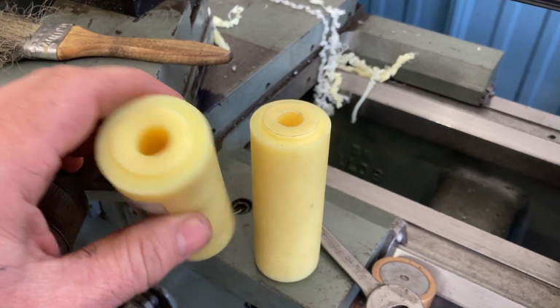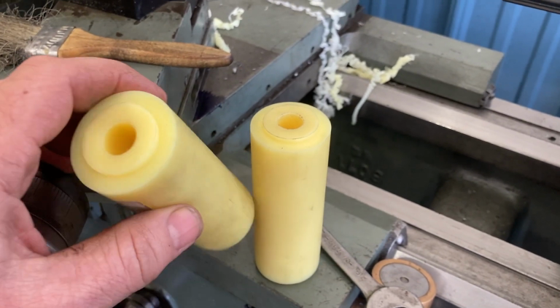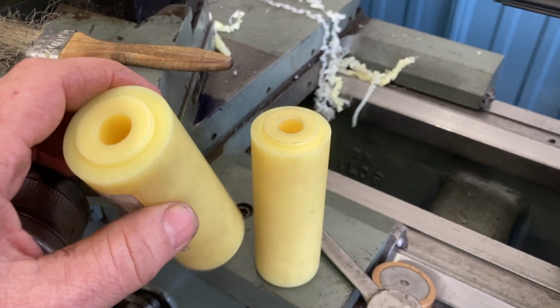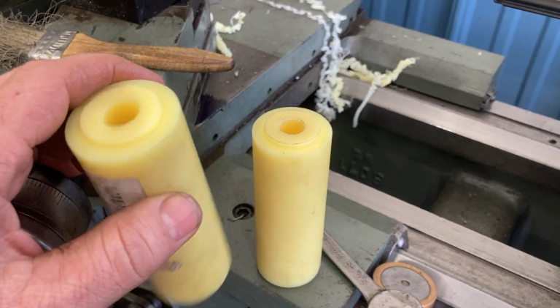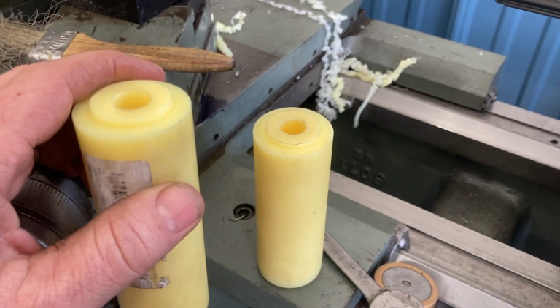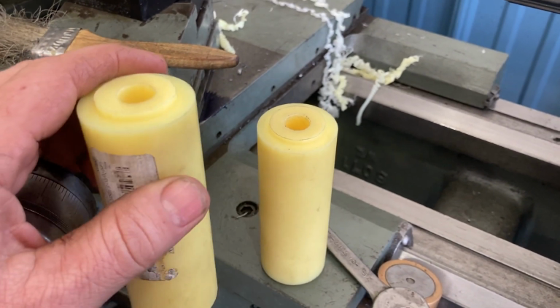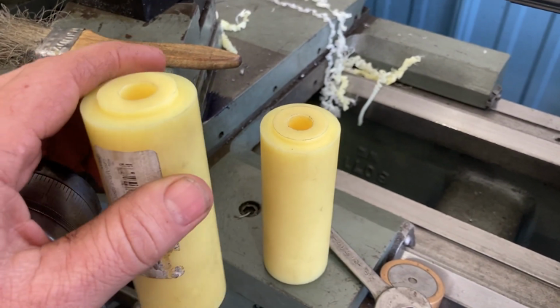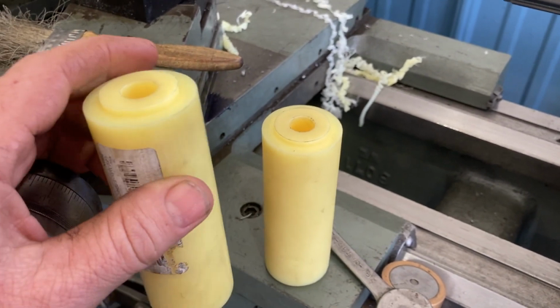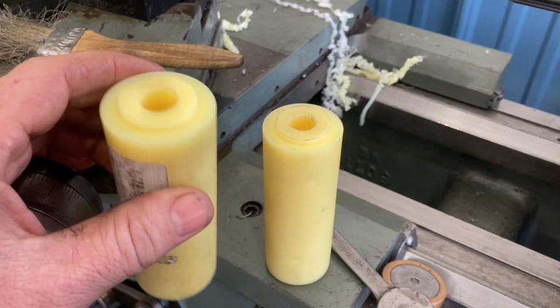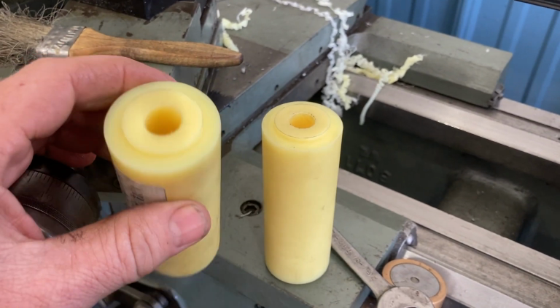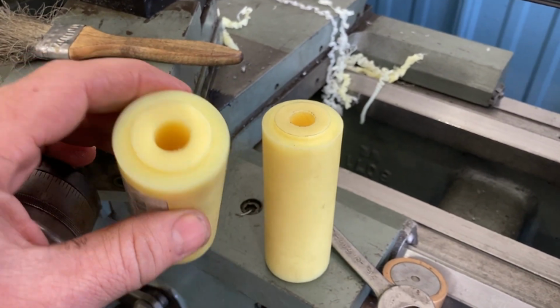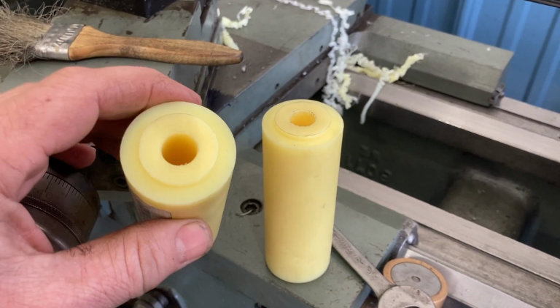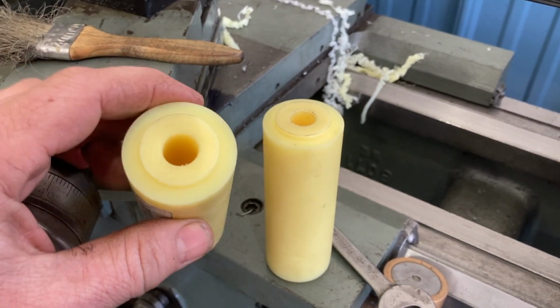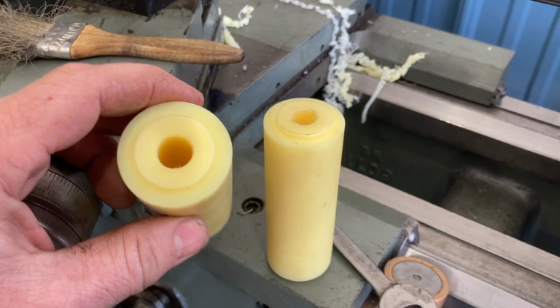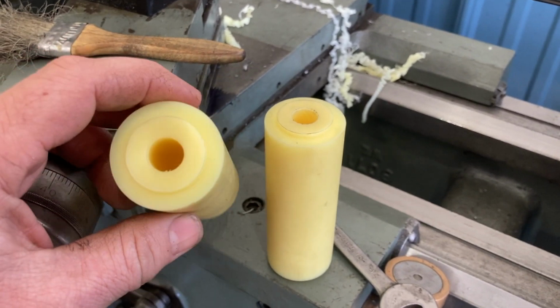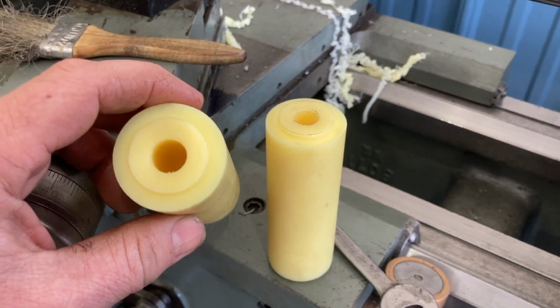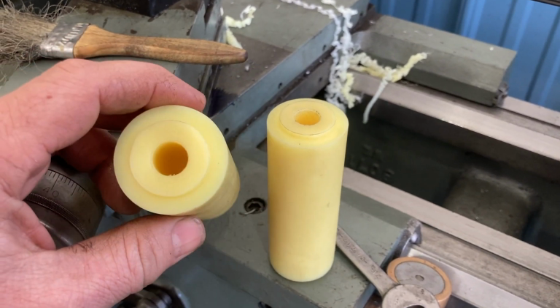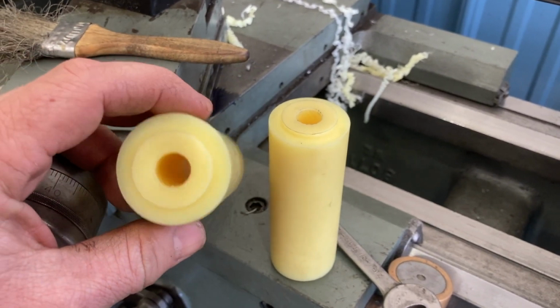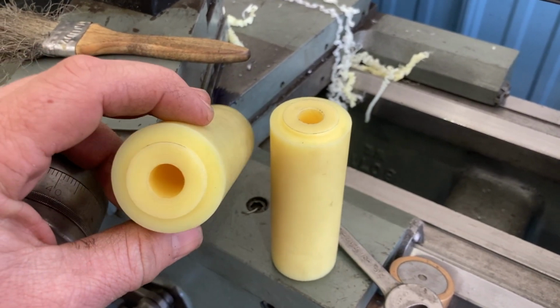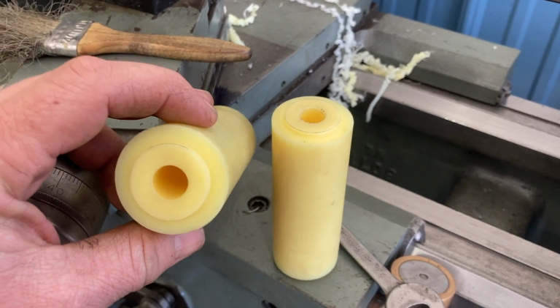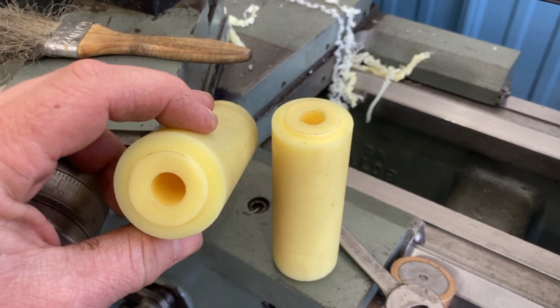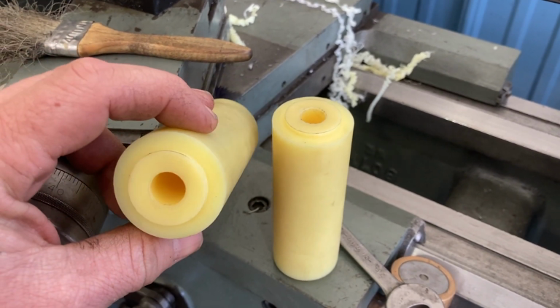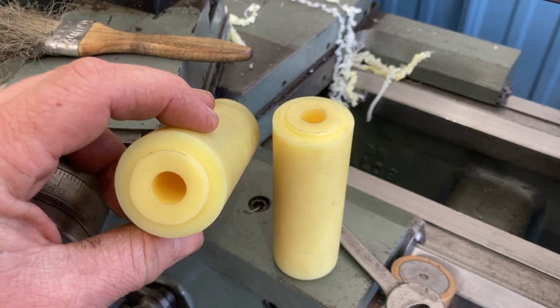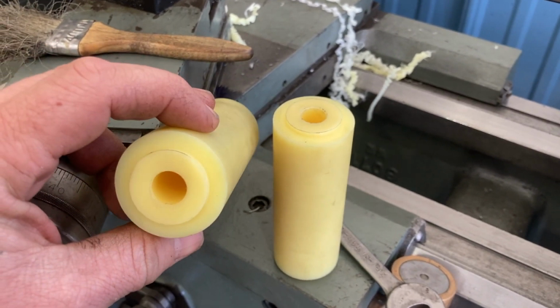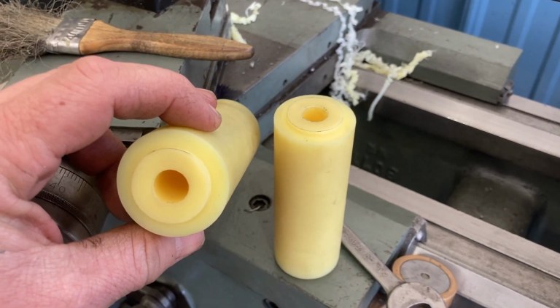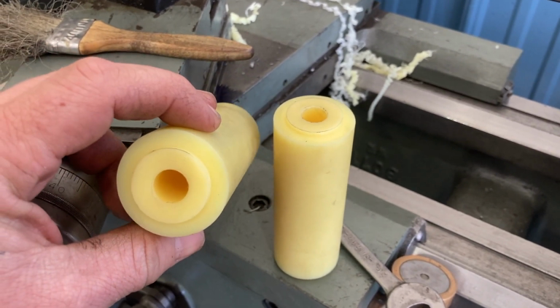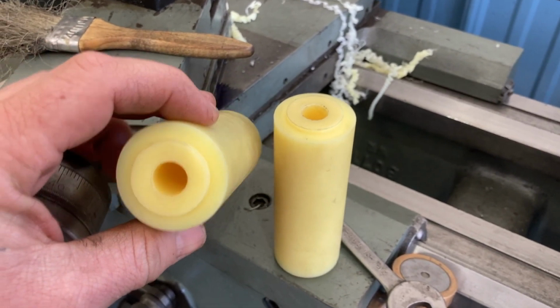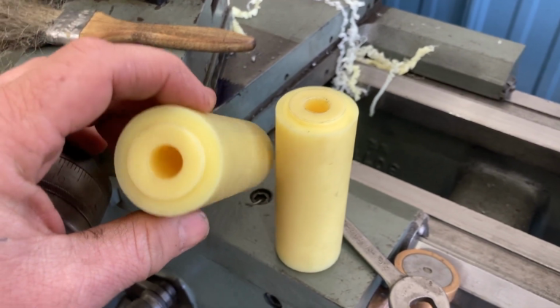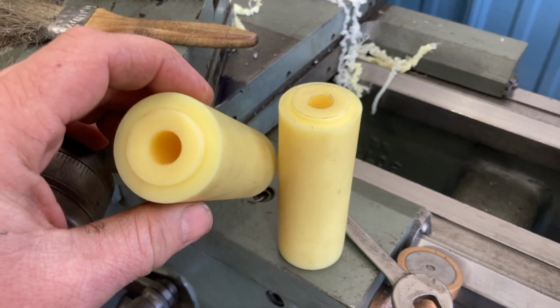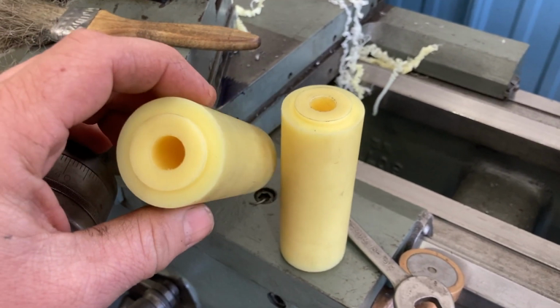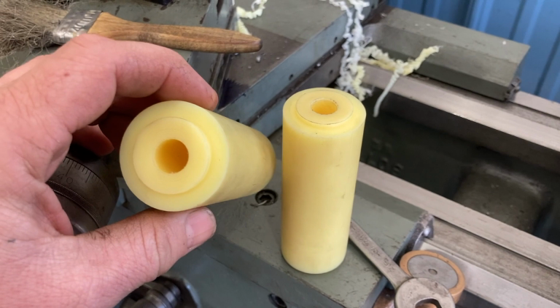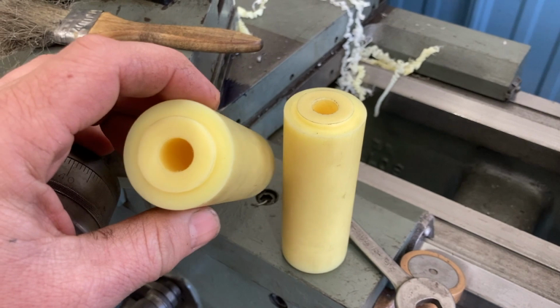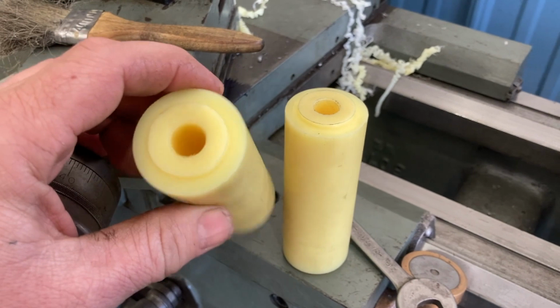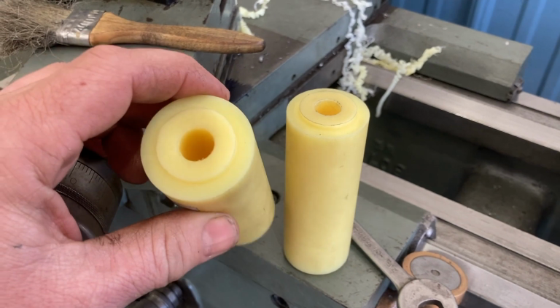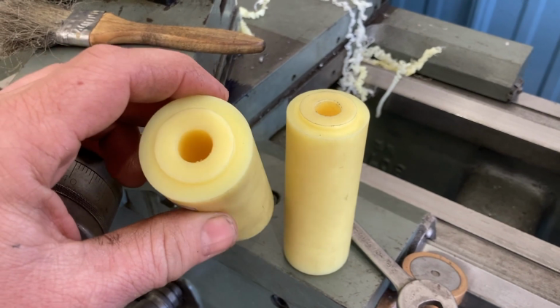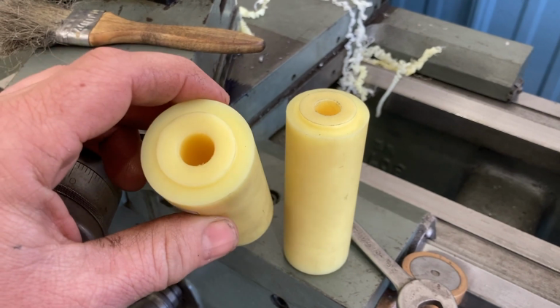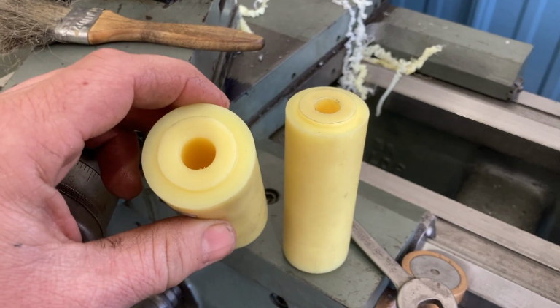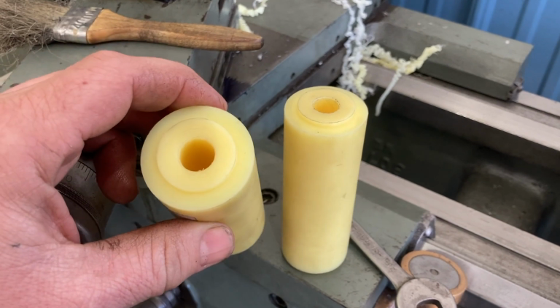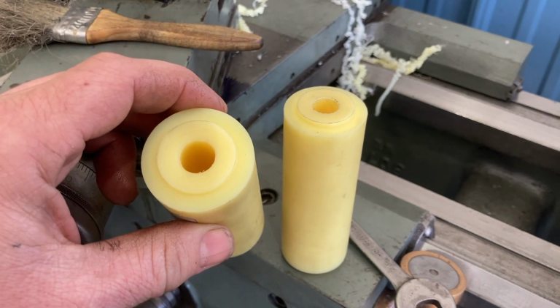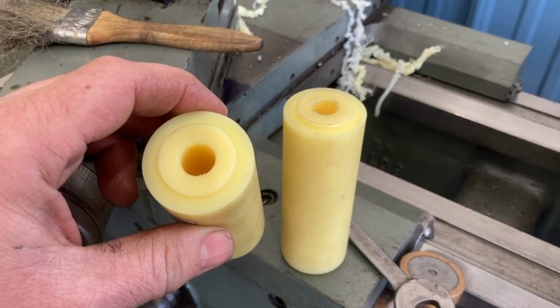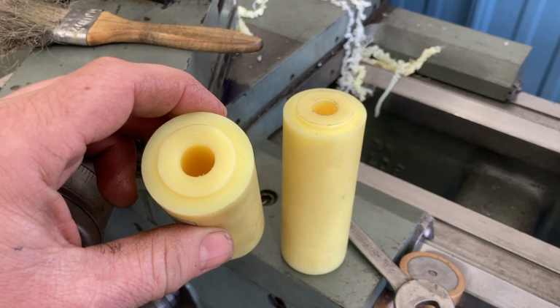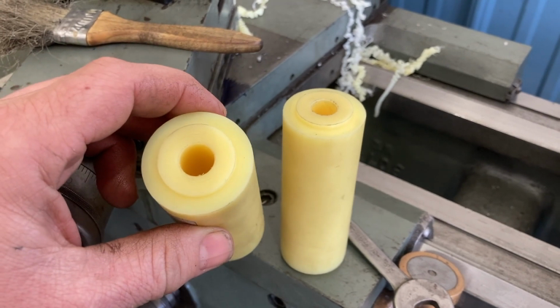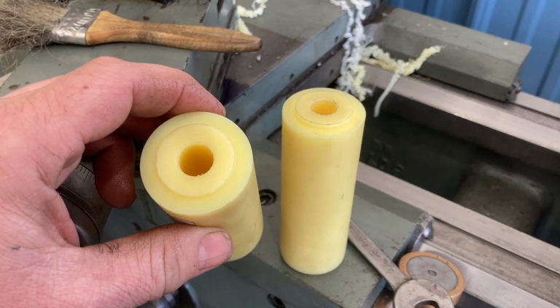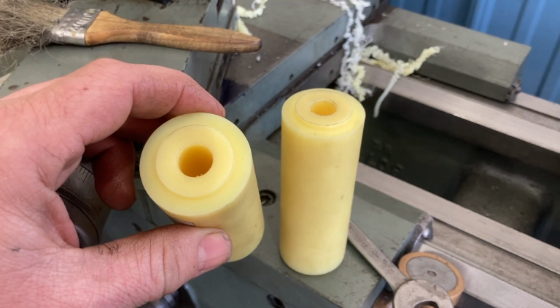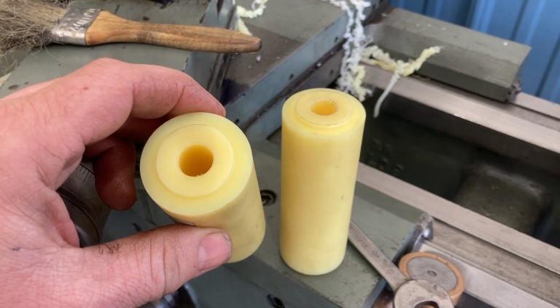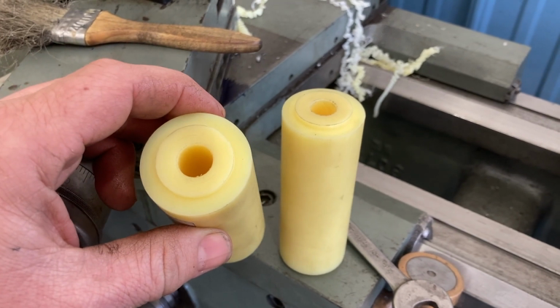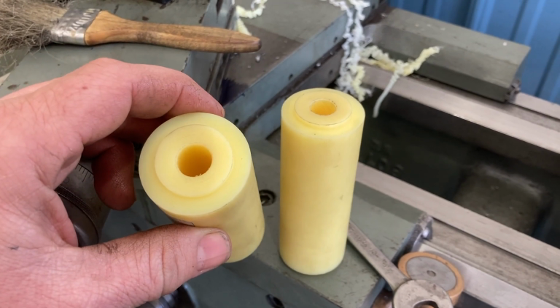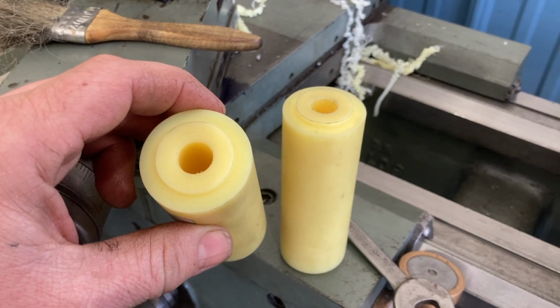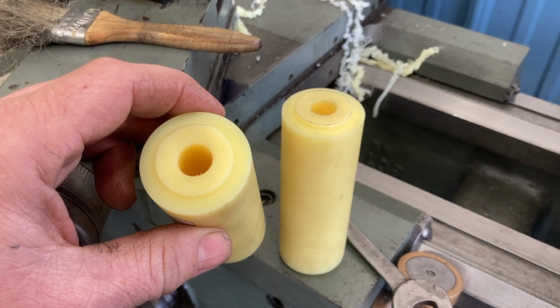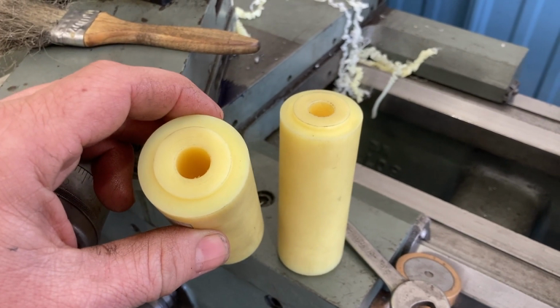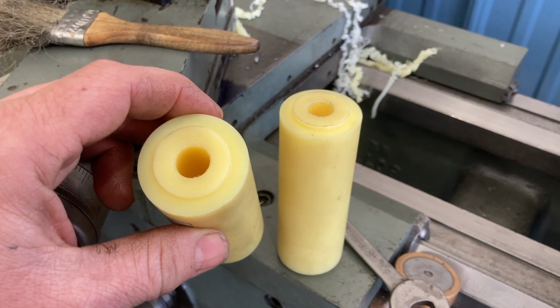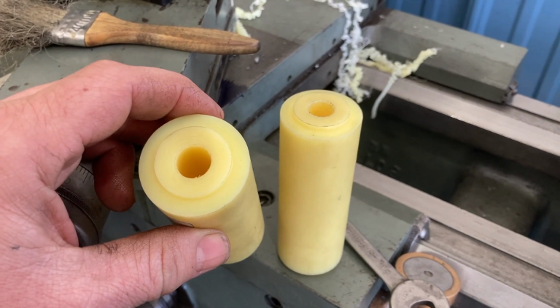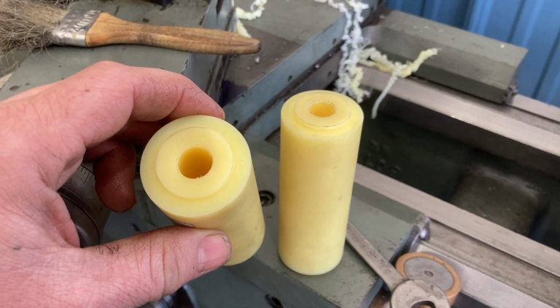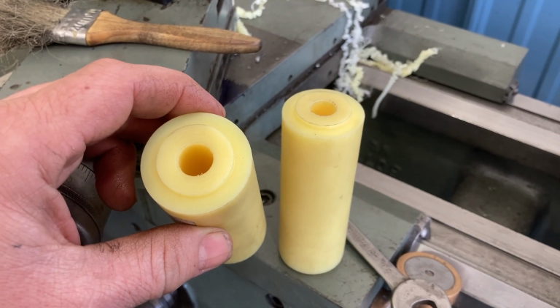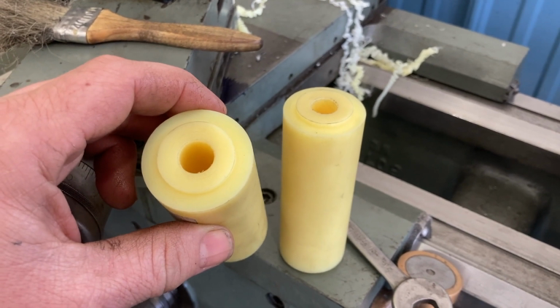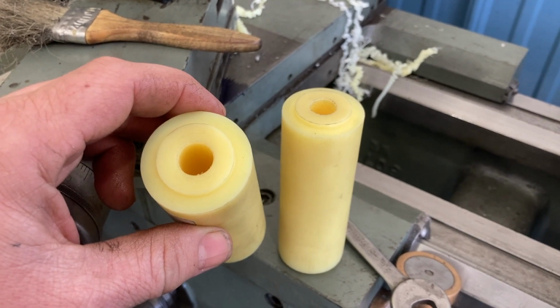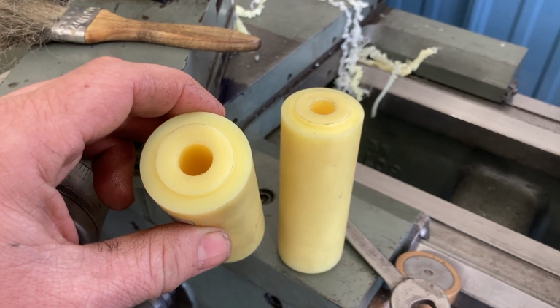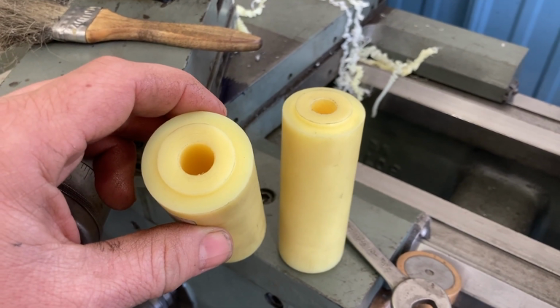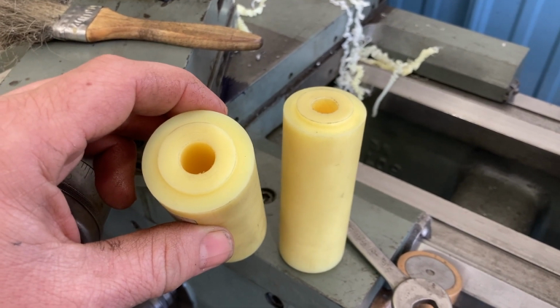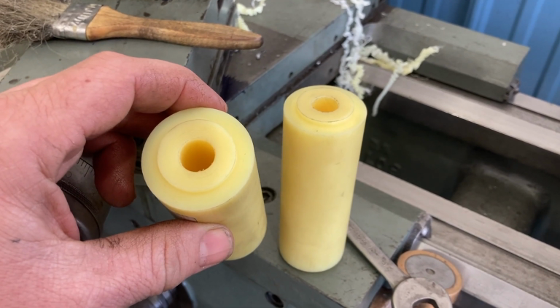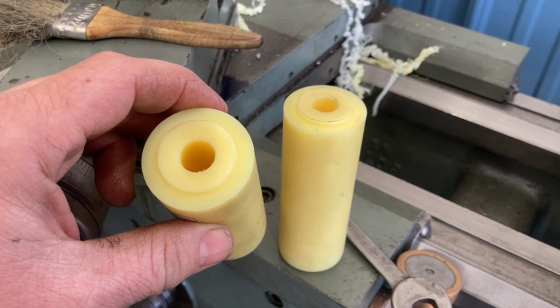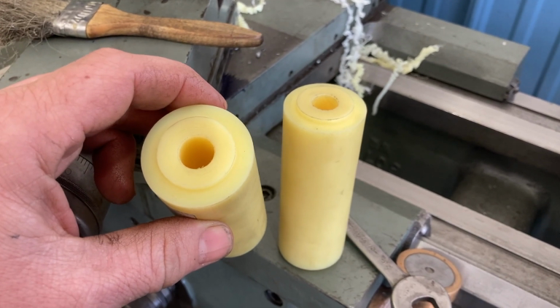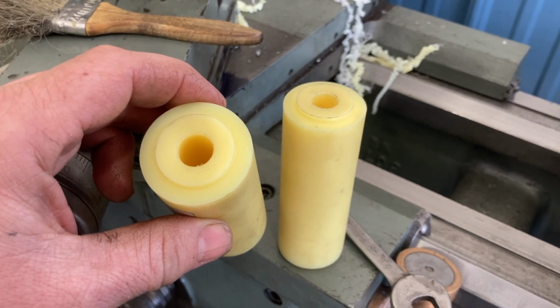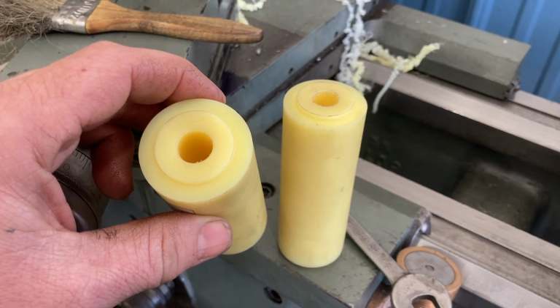I showed you how to do a complete bushing - I had to make two of them. Another job out the door at Hiltz Machine Works. Thanks for watching.